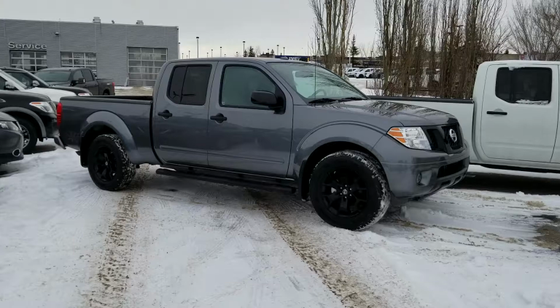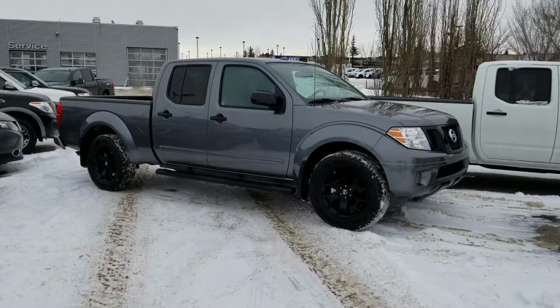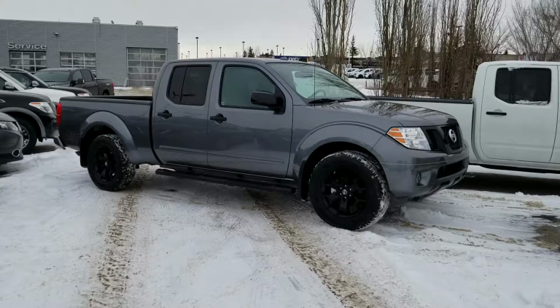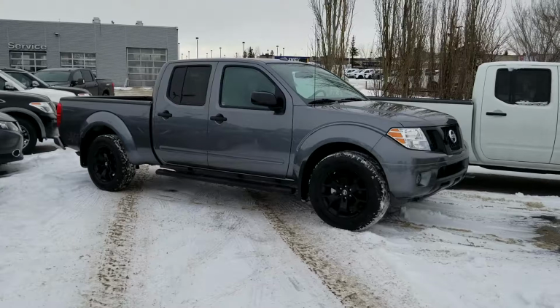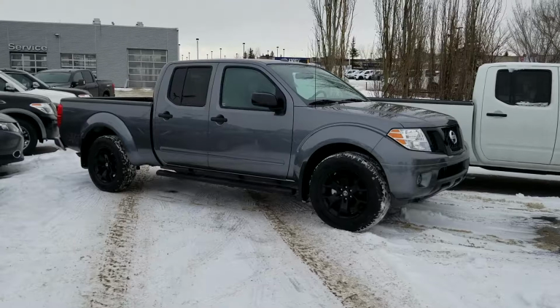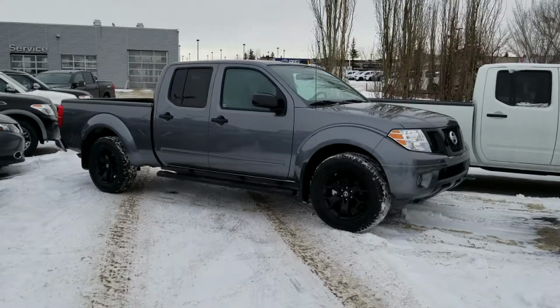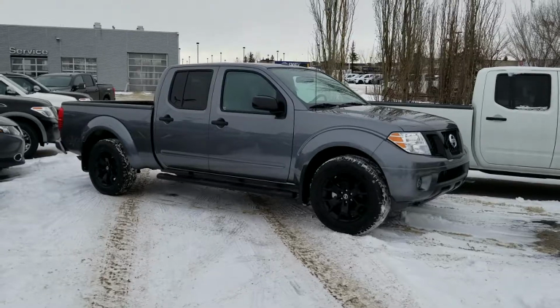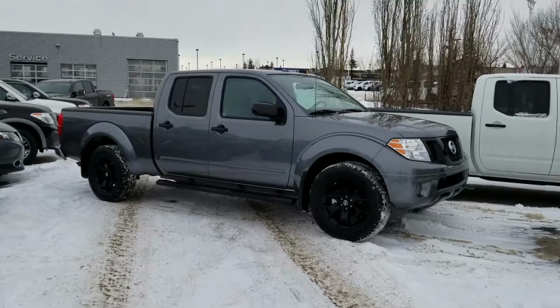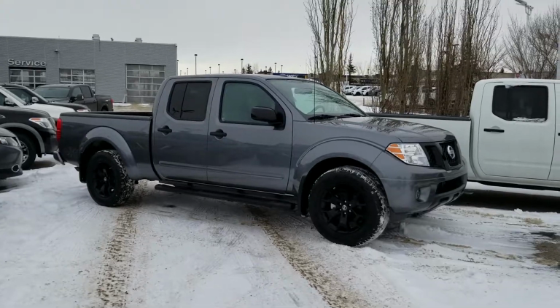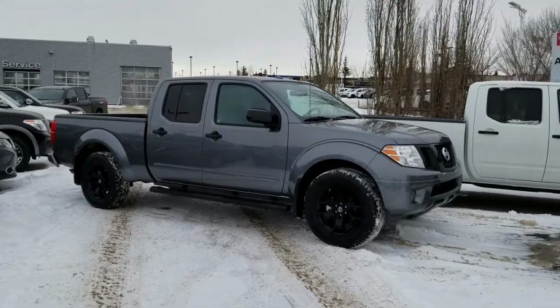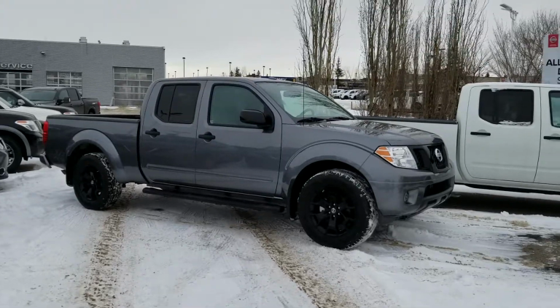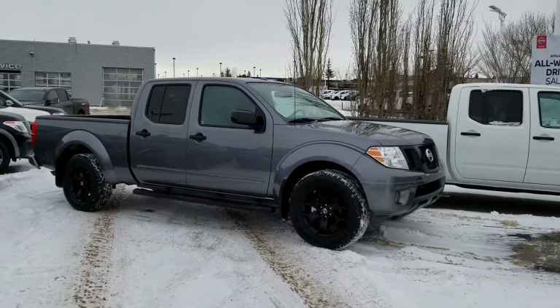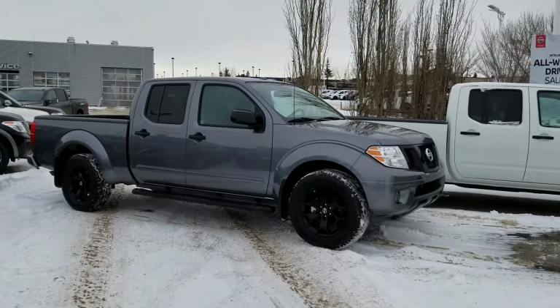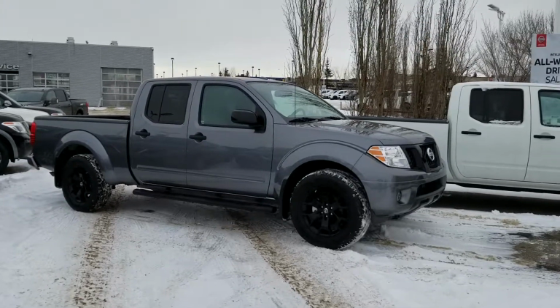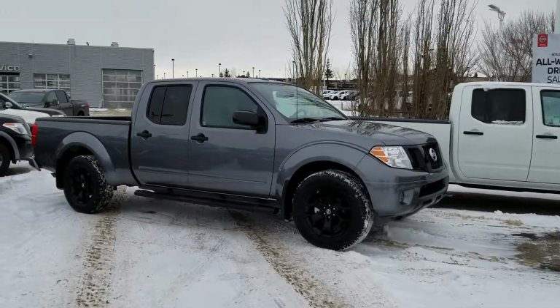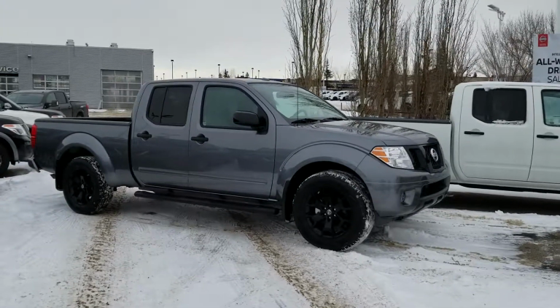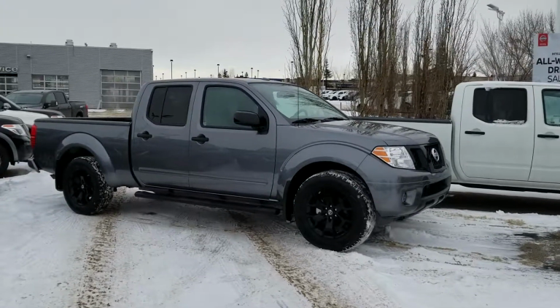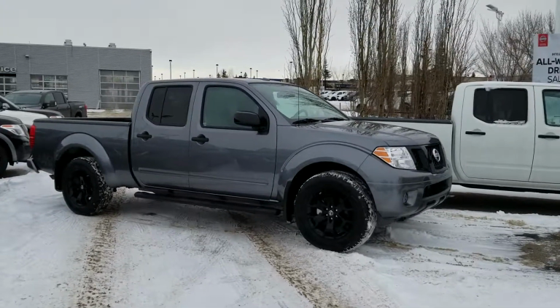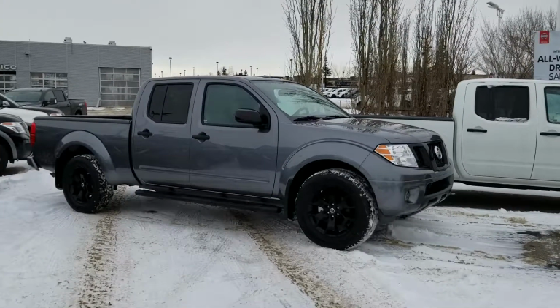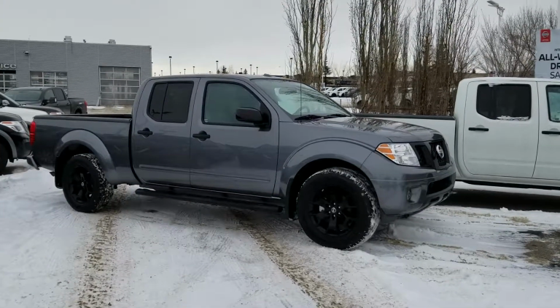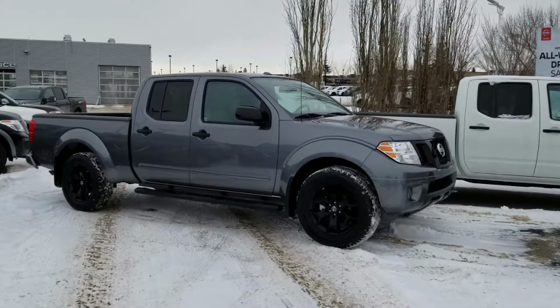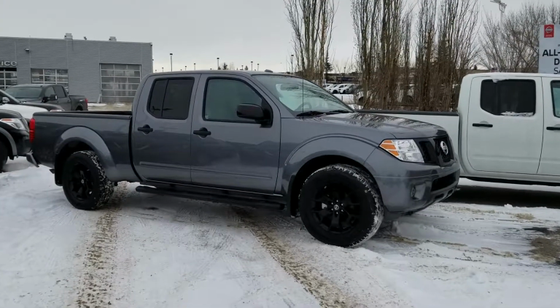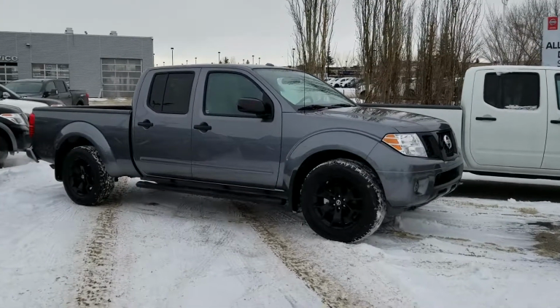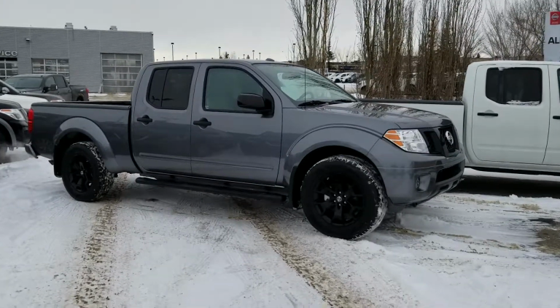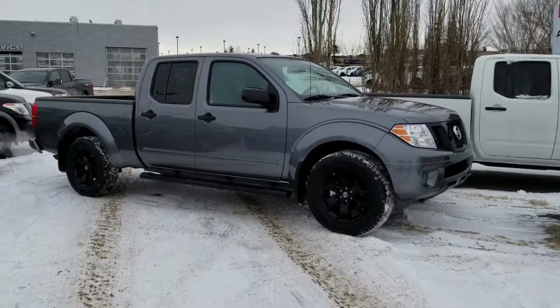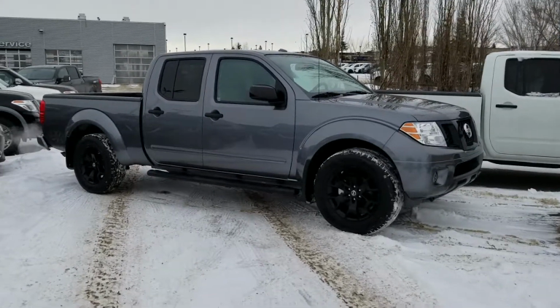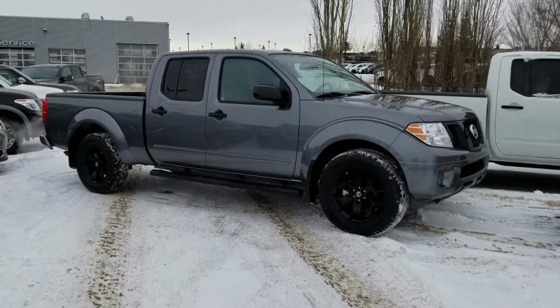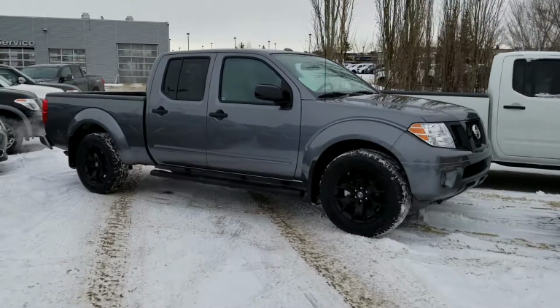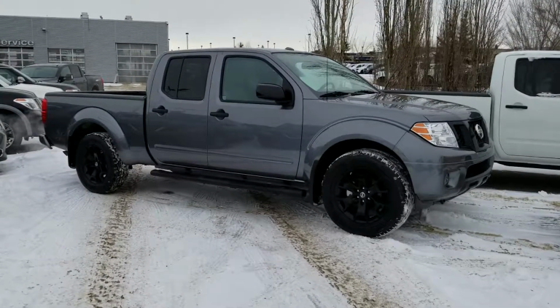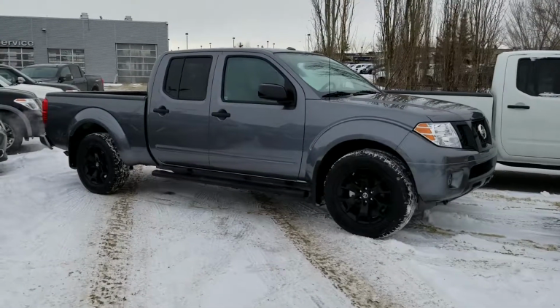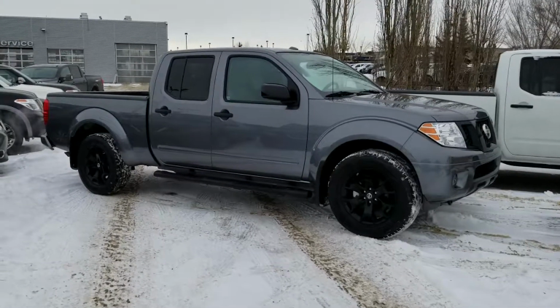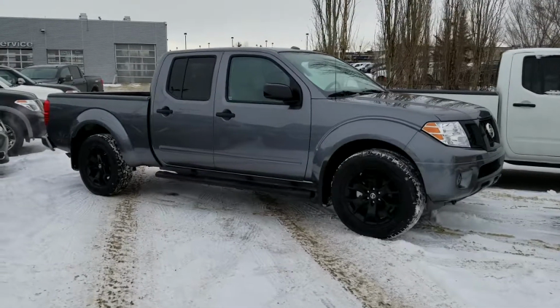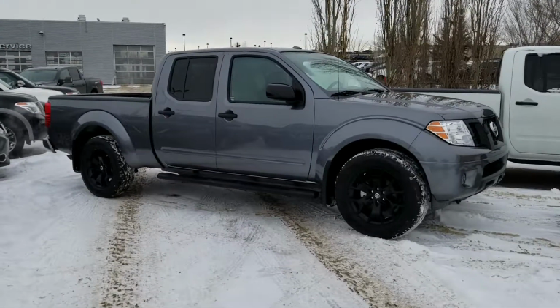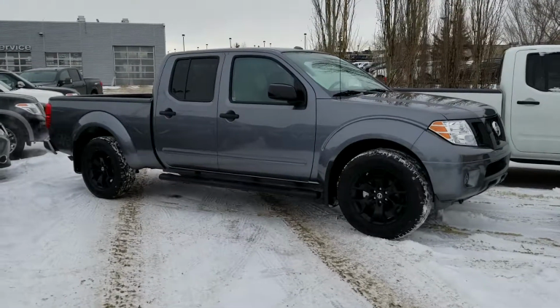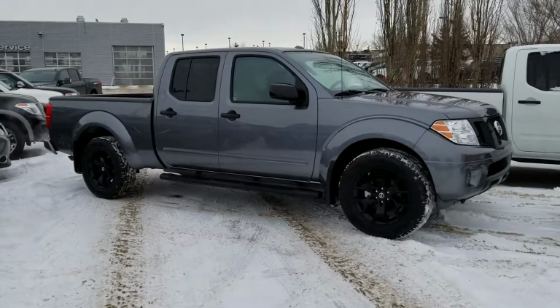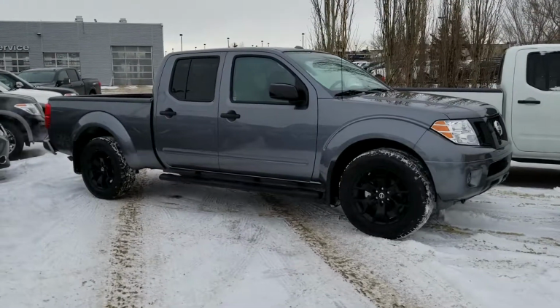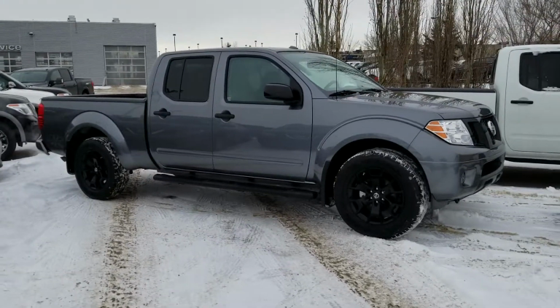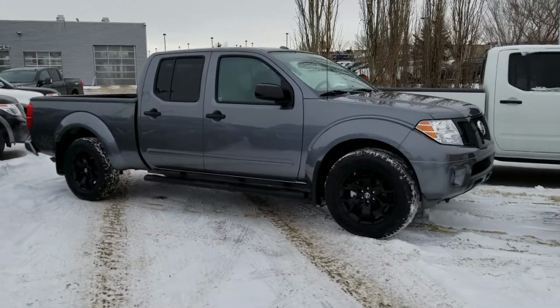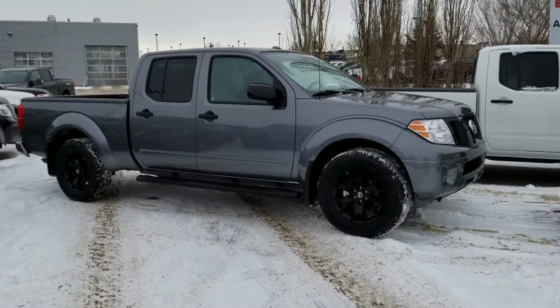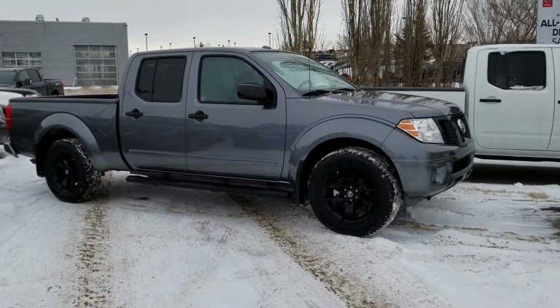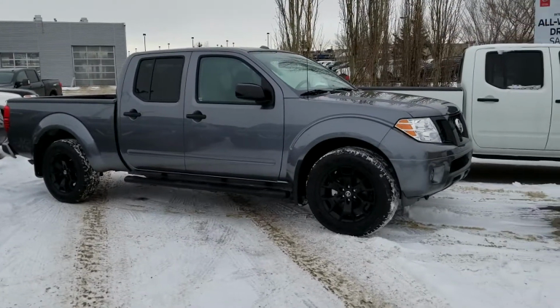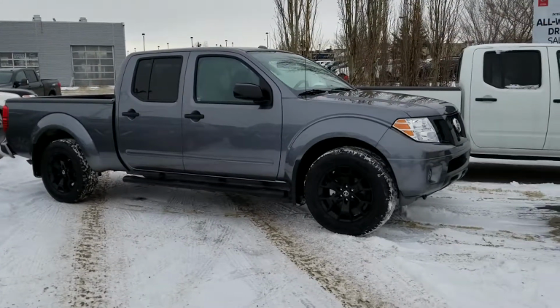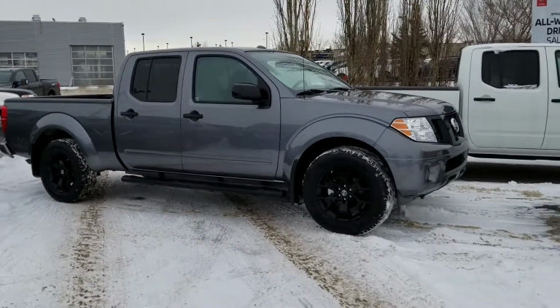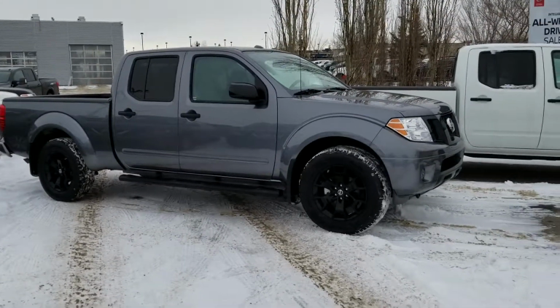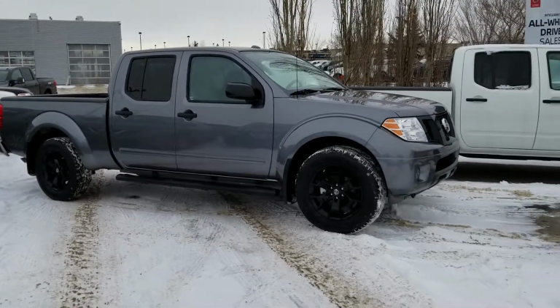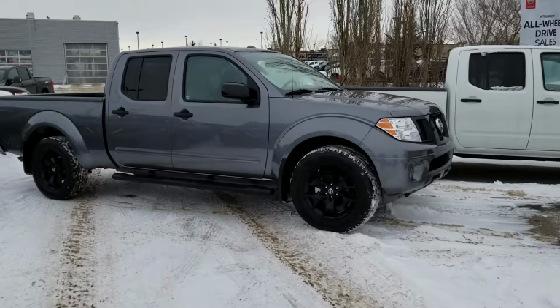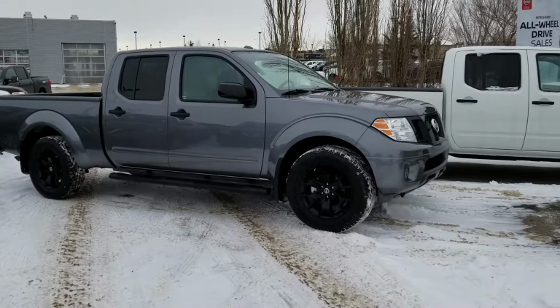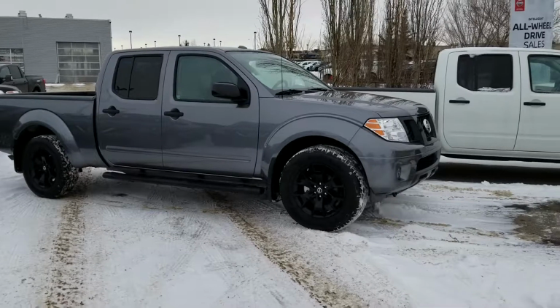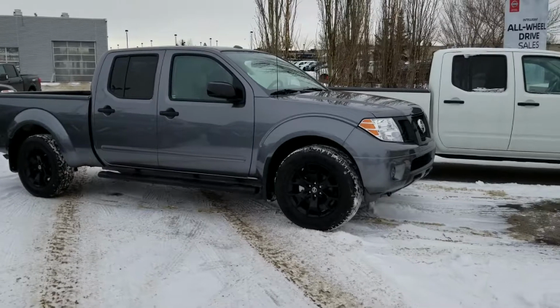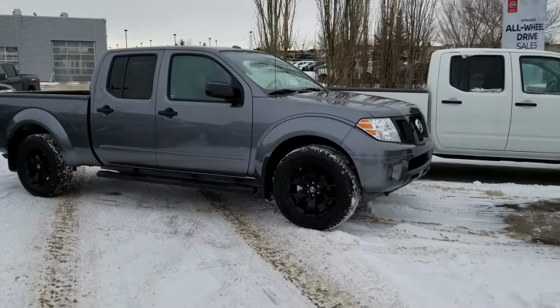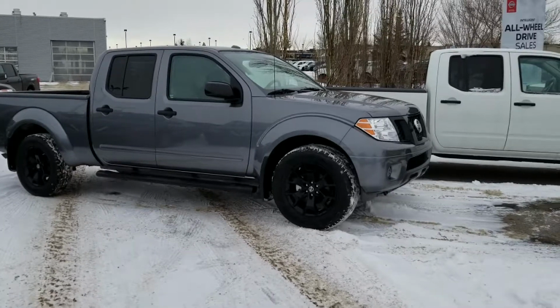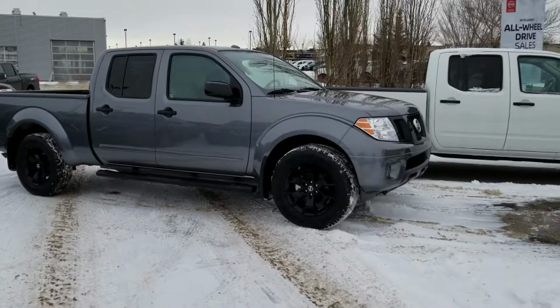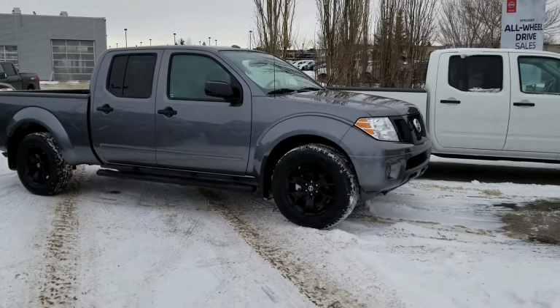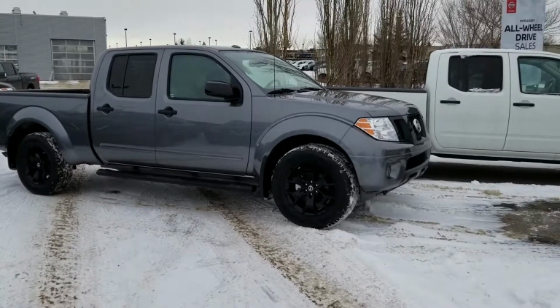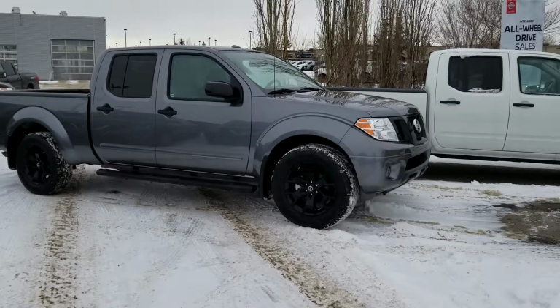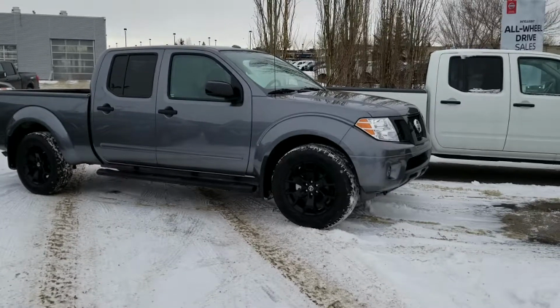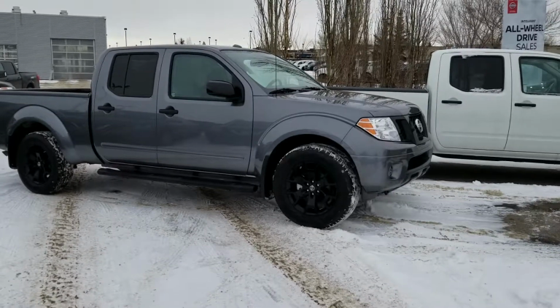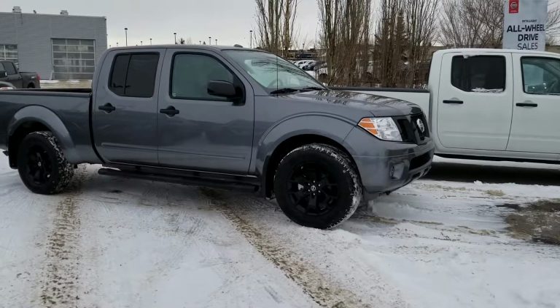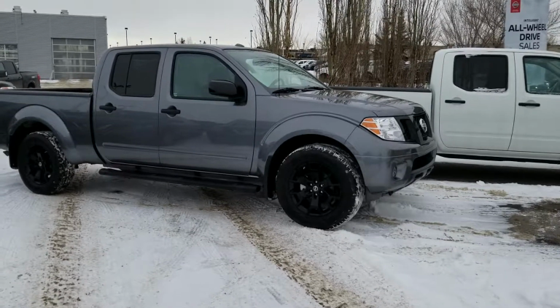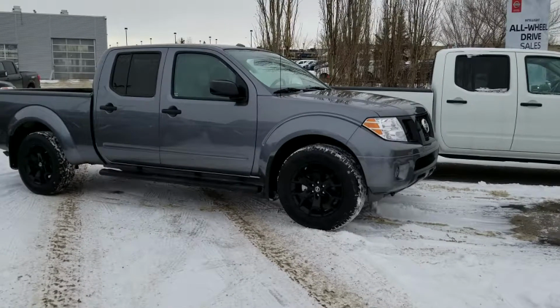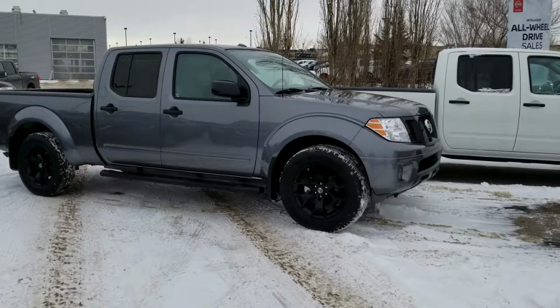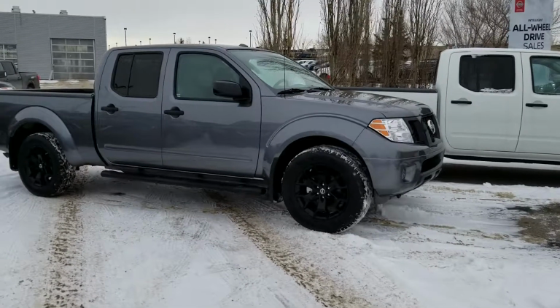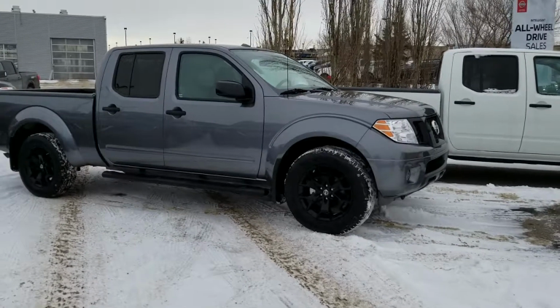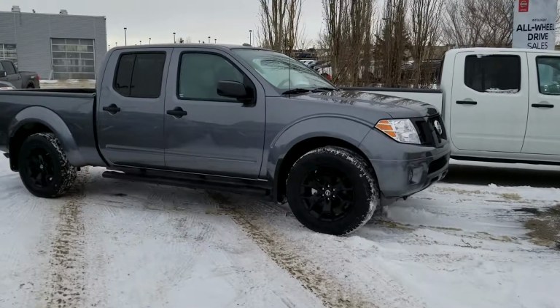Hey Craig, Peter from Sherwood Nissan here. I thought I'd pull out the exact truck you're looking at — it's the 2018 Nissan Frontier Midnight Edition.